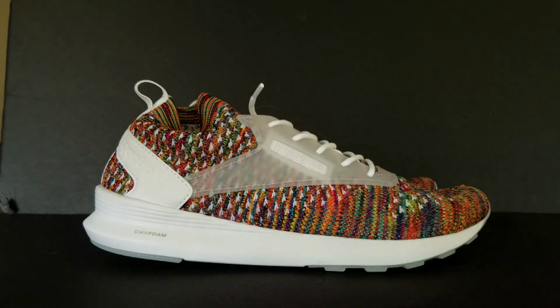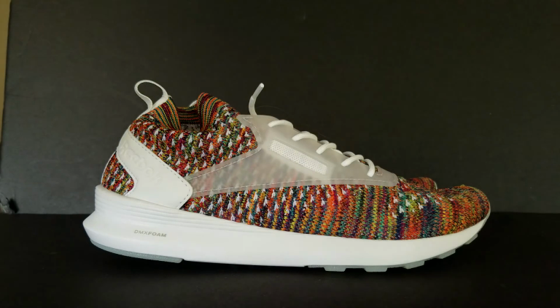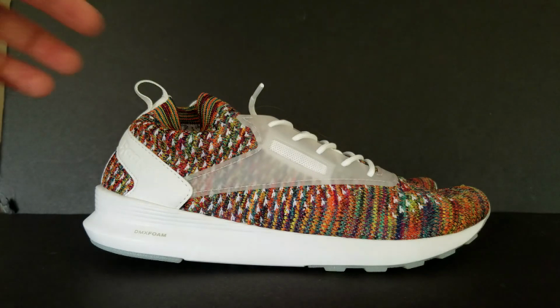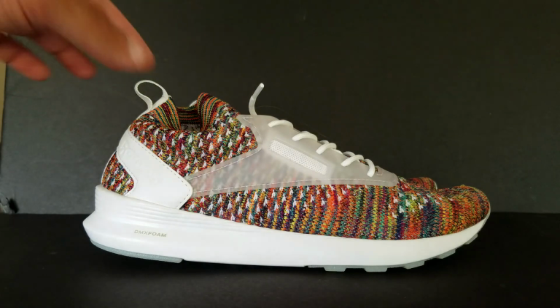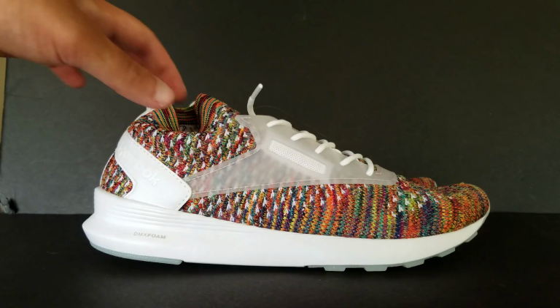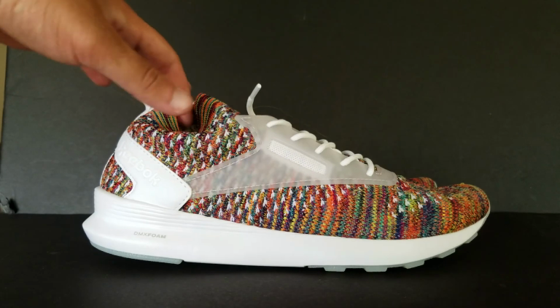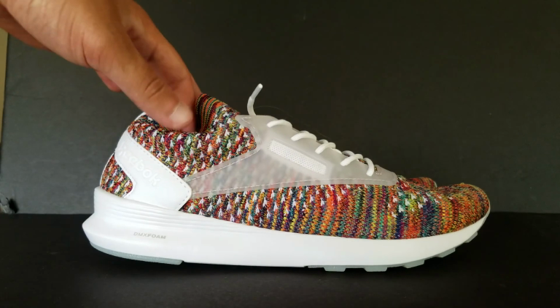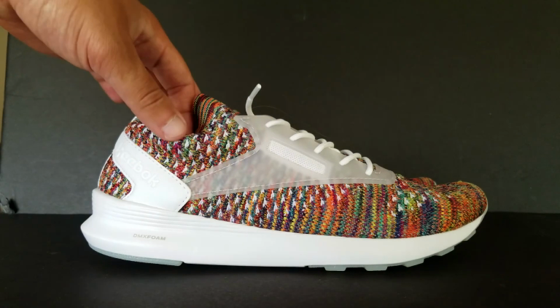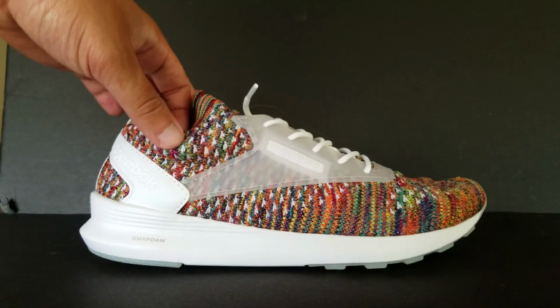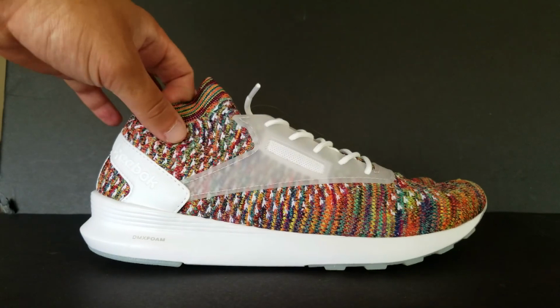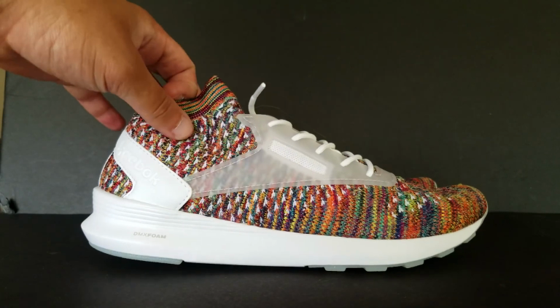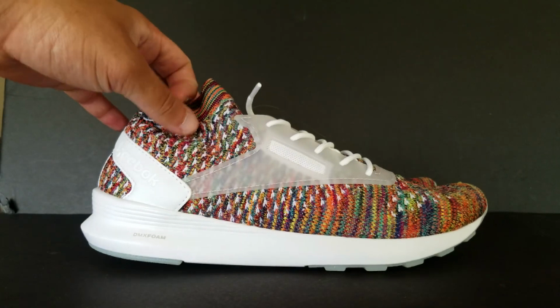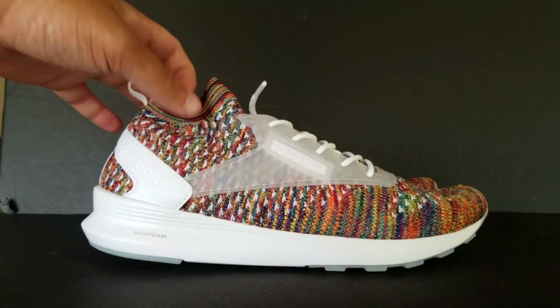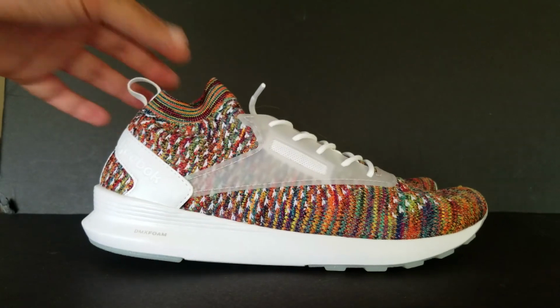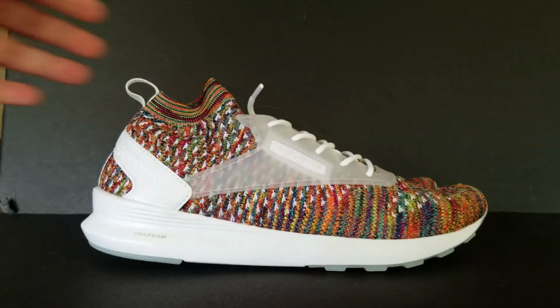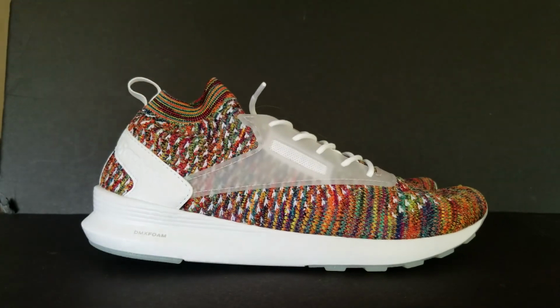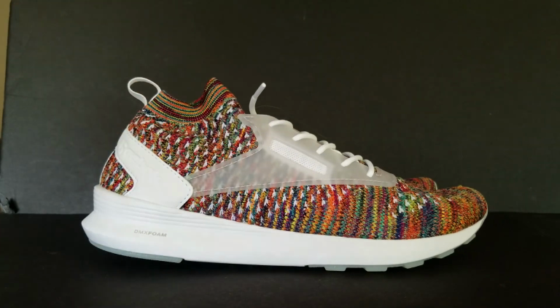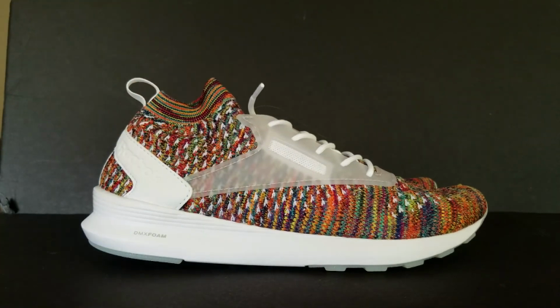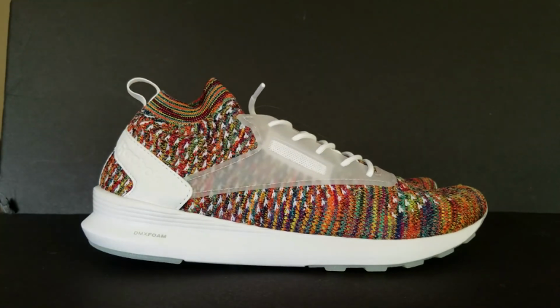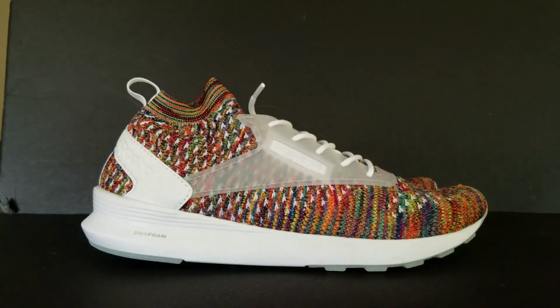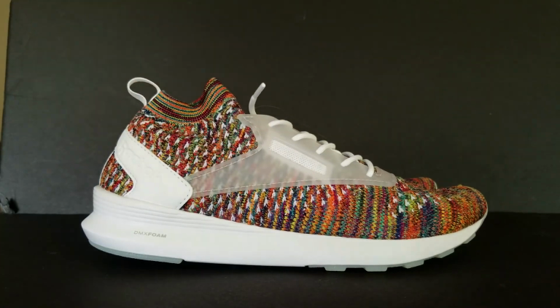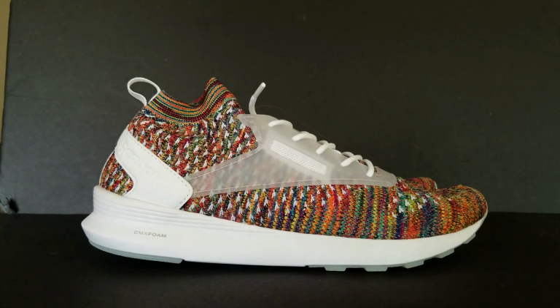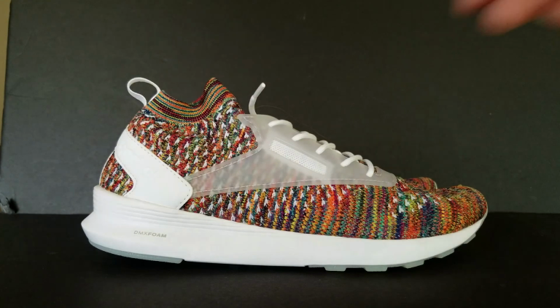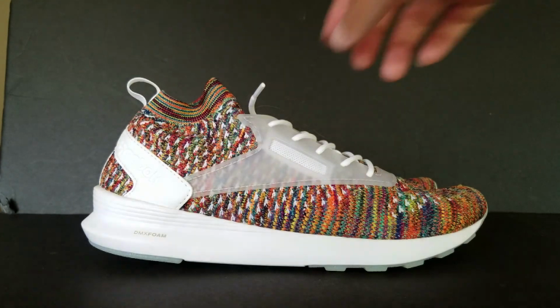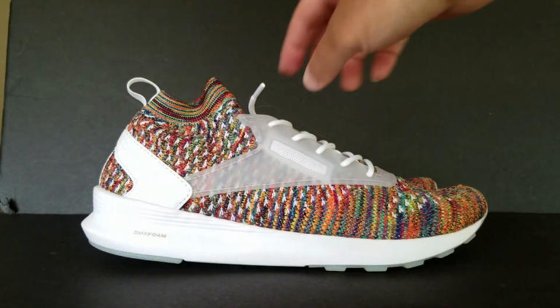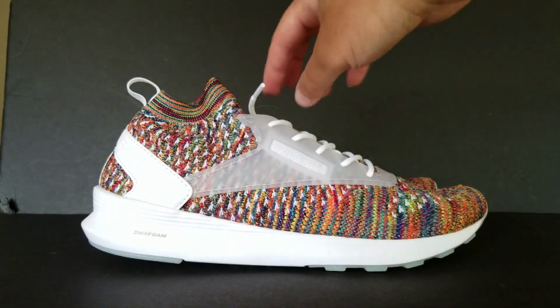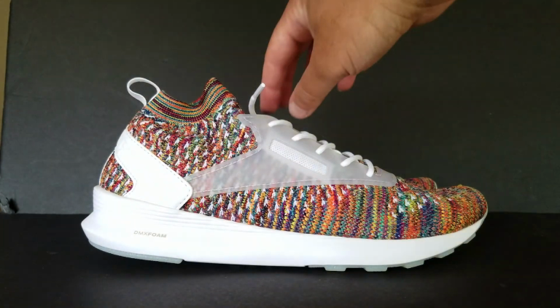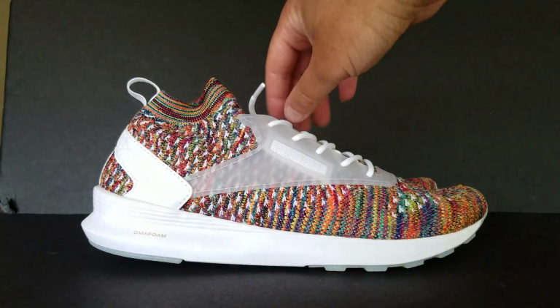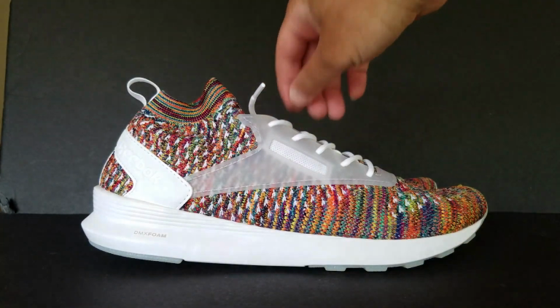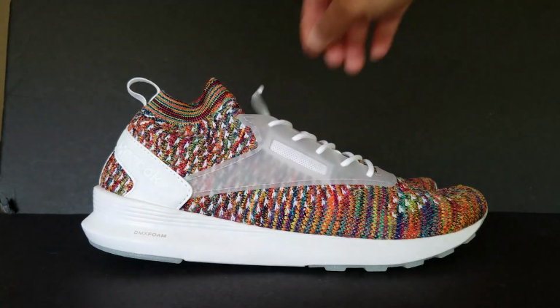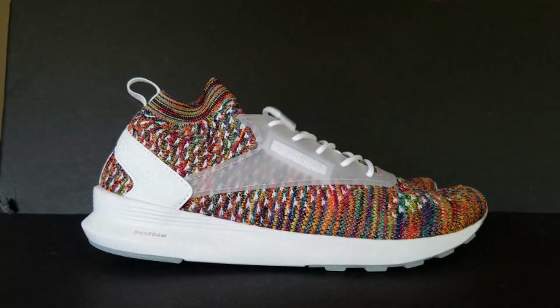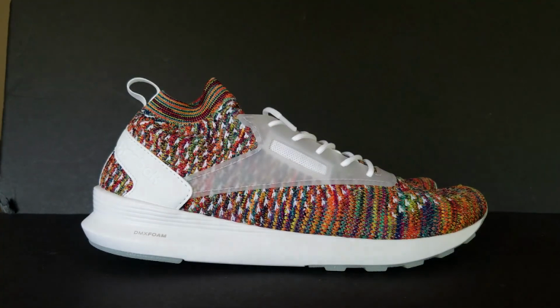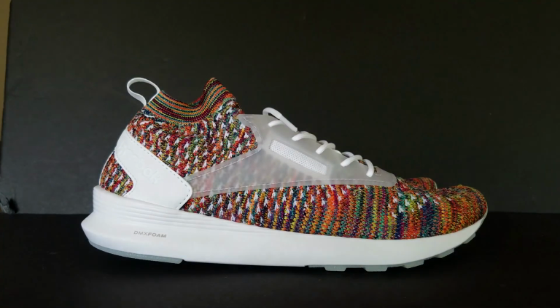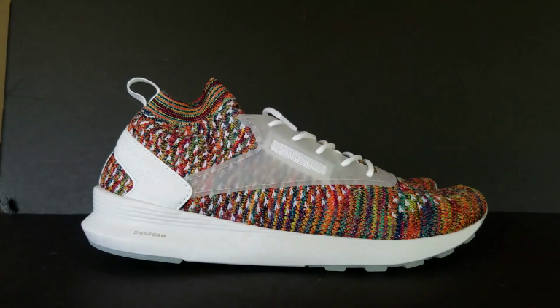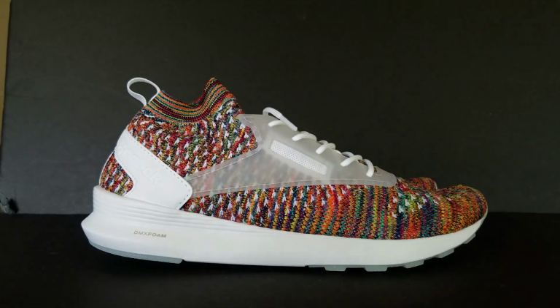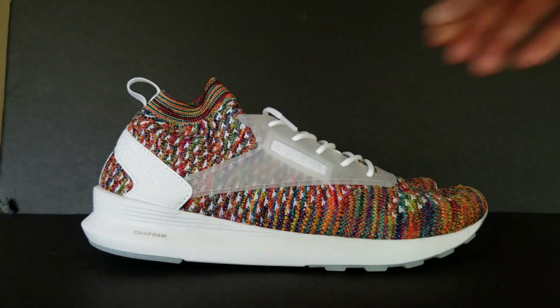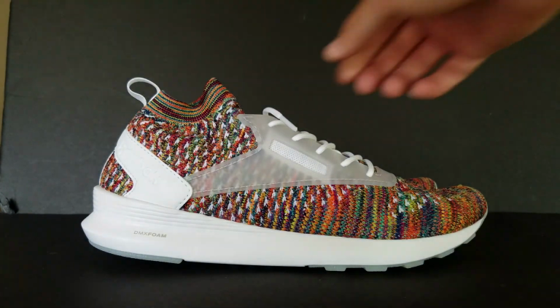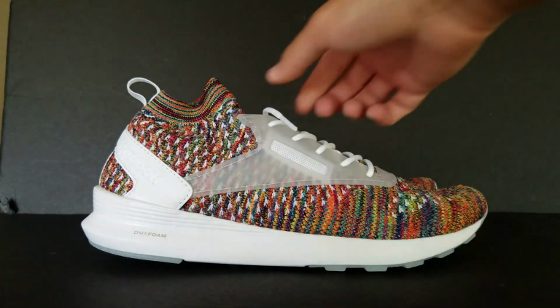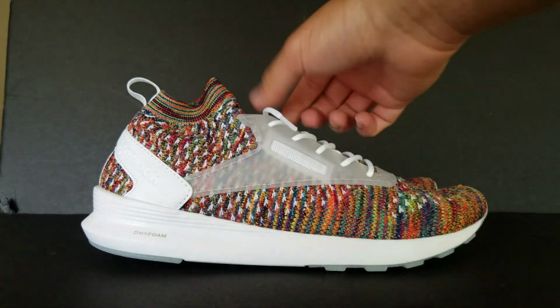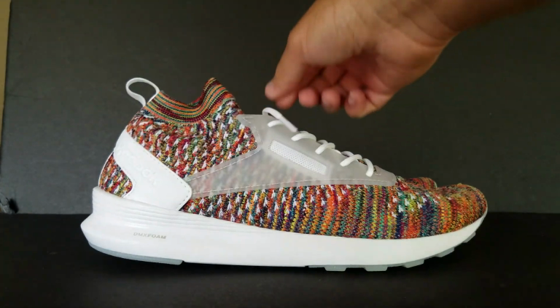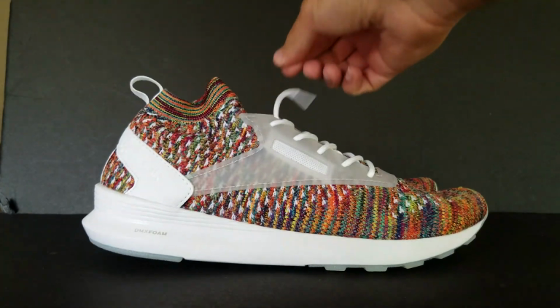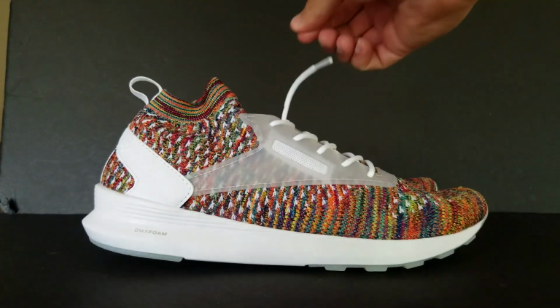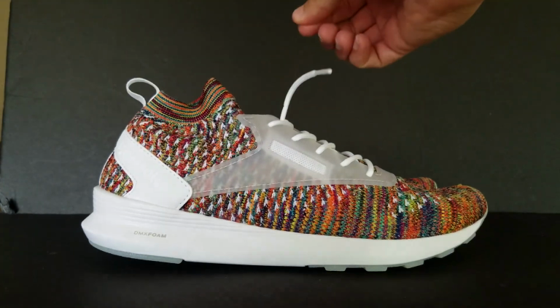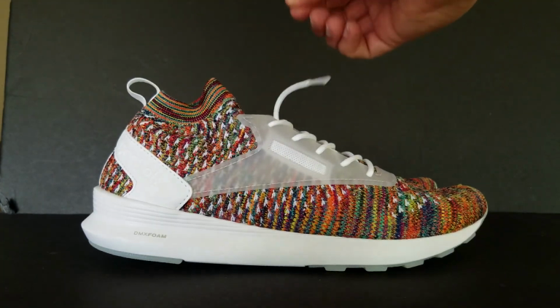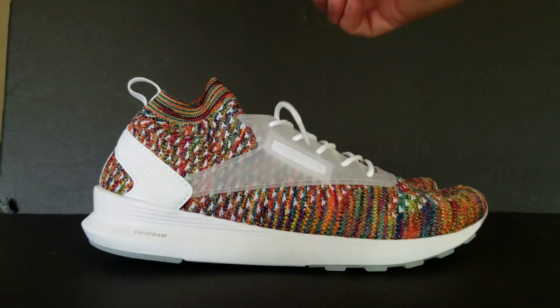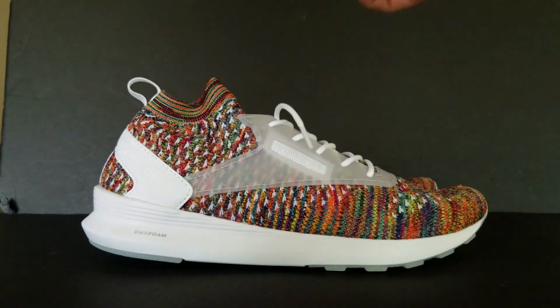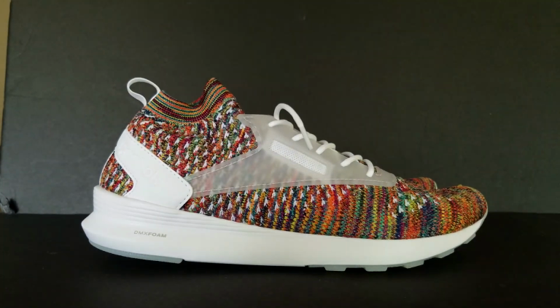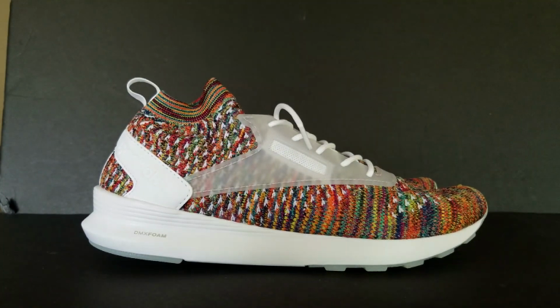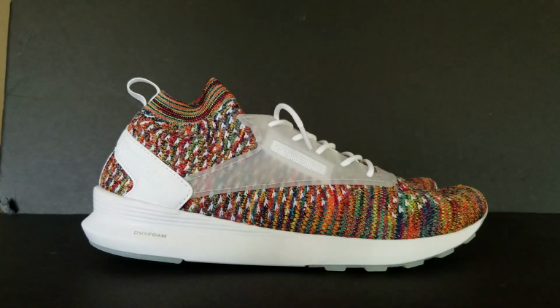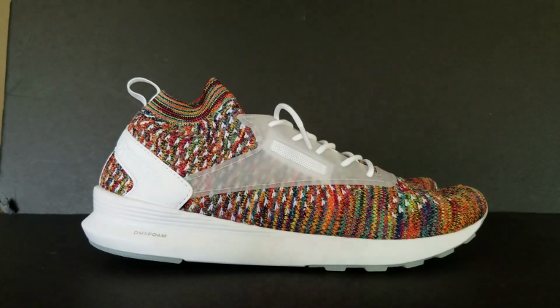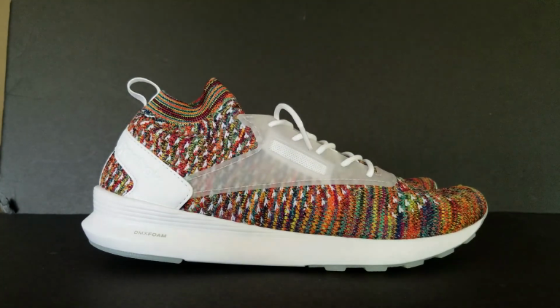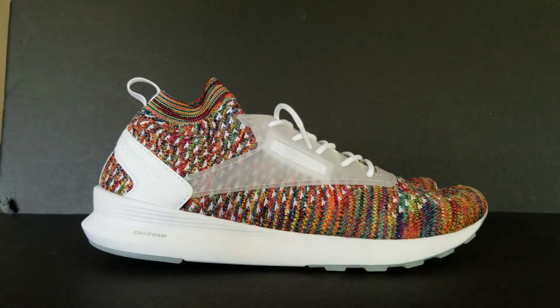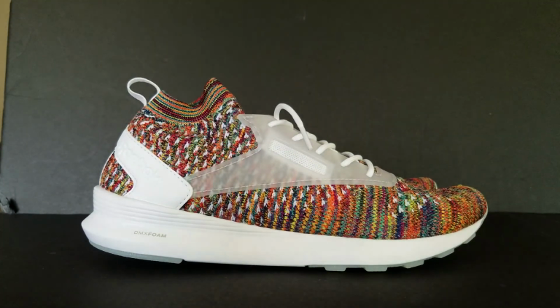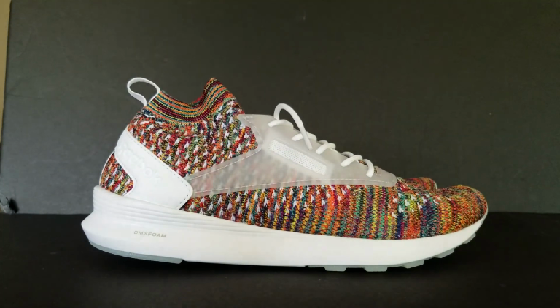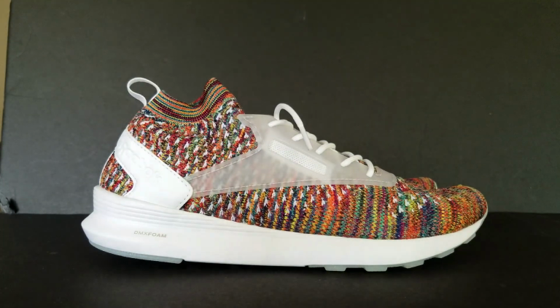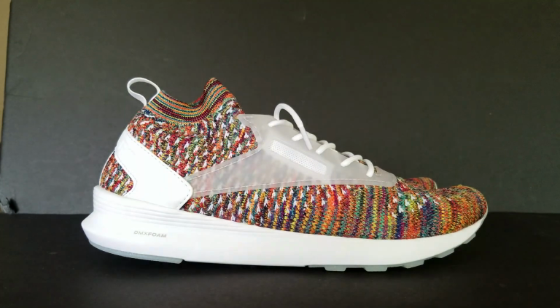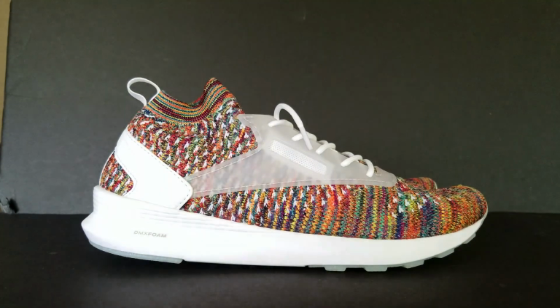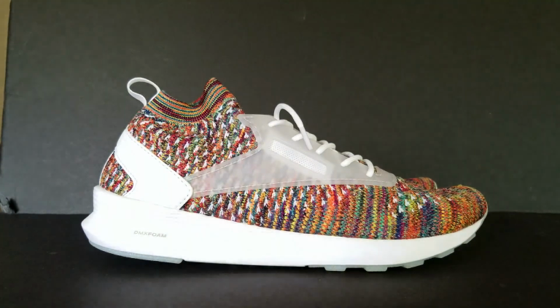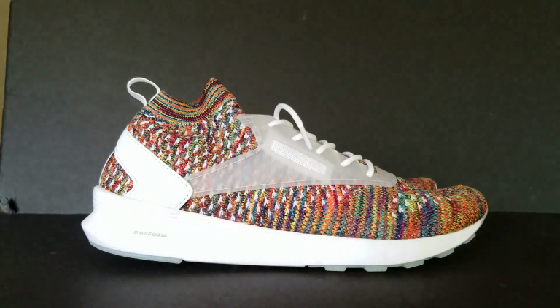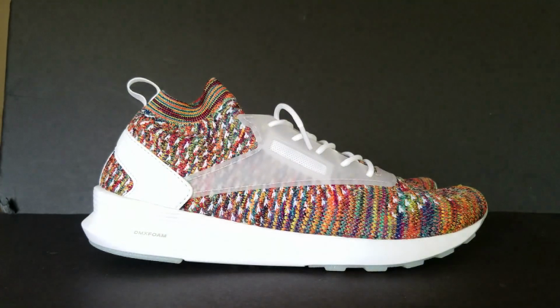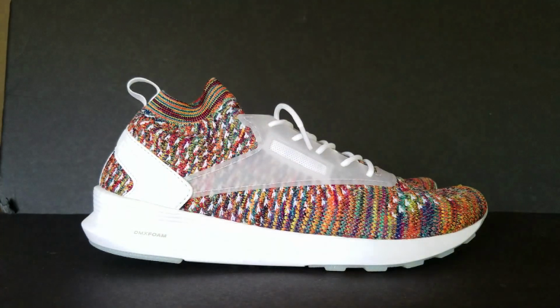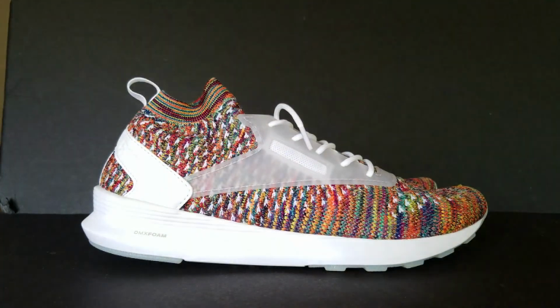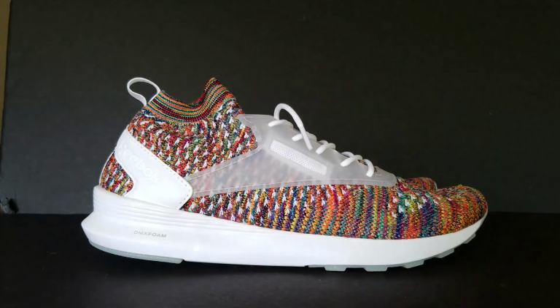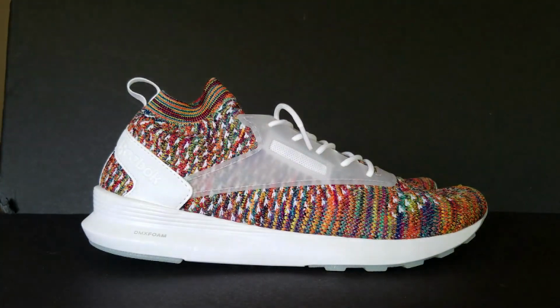Right off the bat, it's a very light shoe whenever I pick it up.